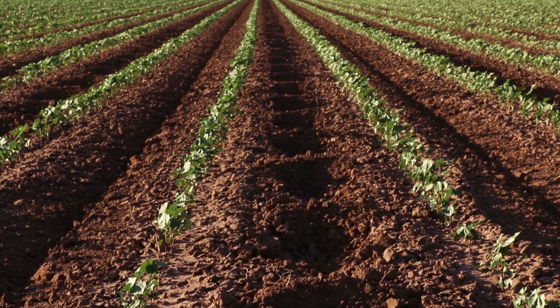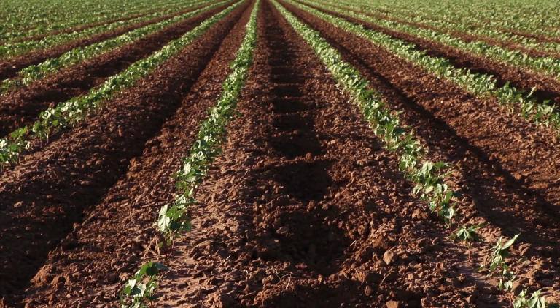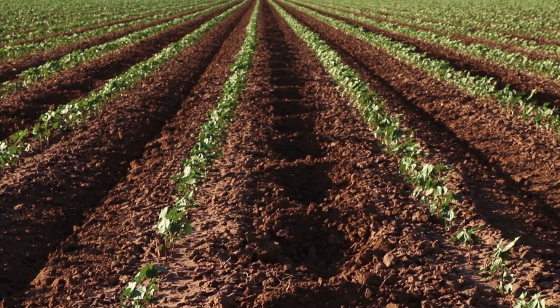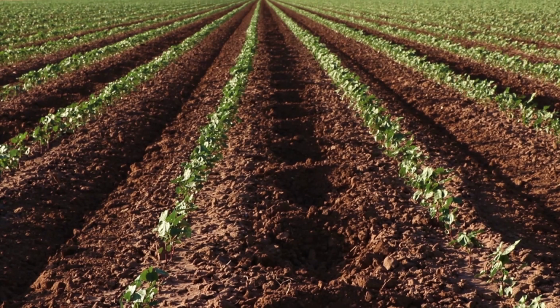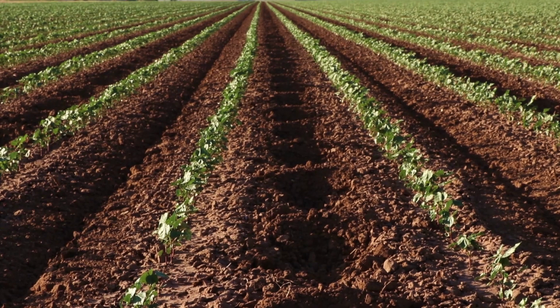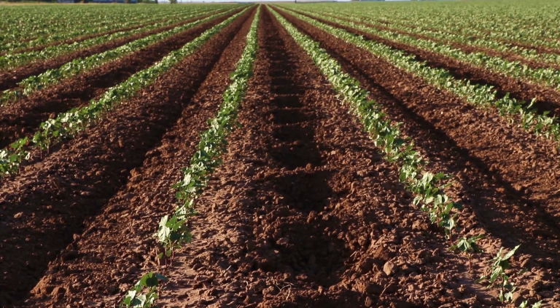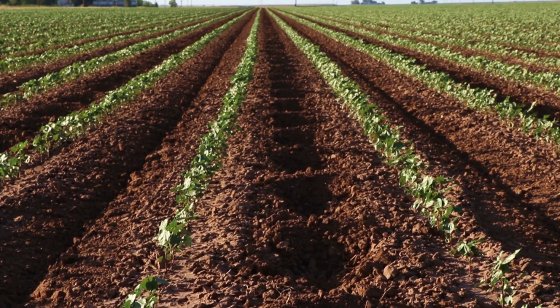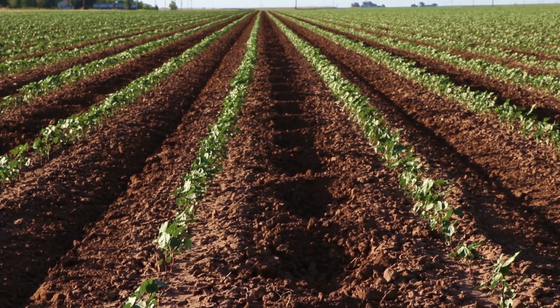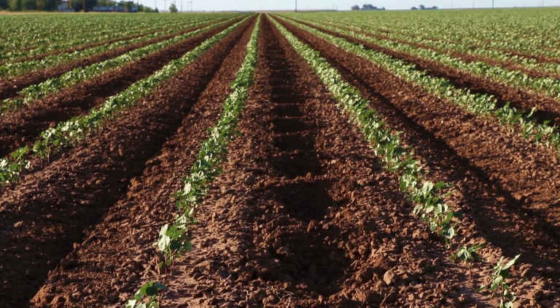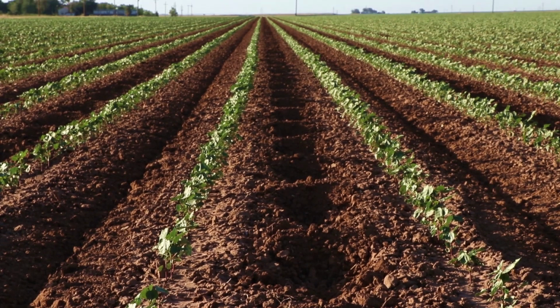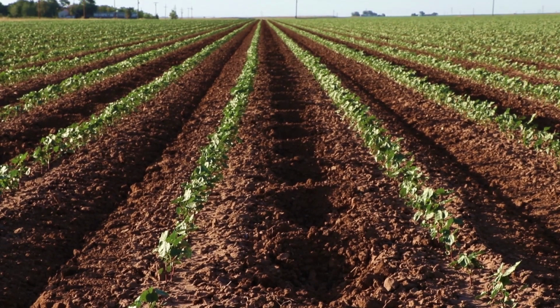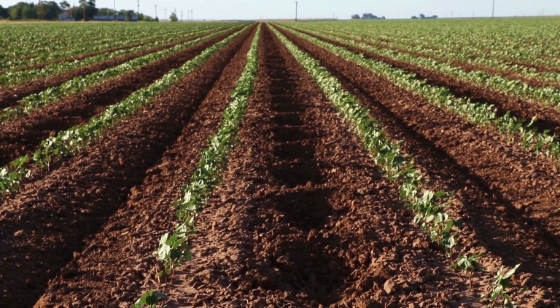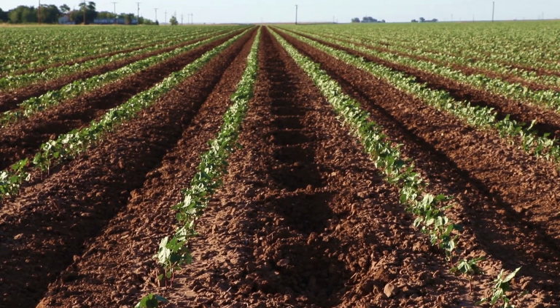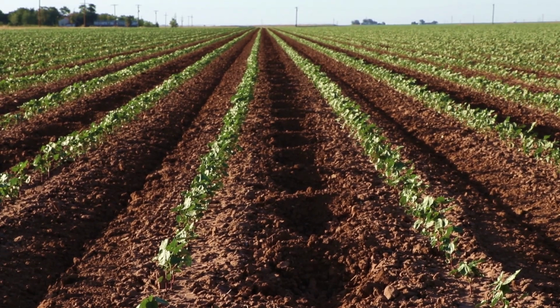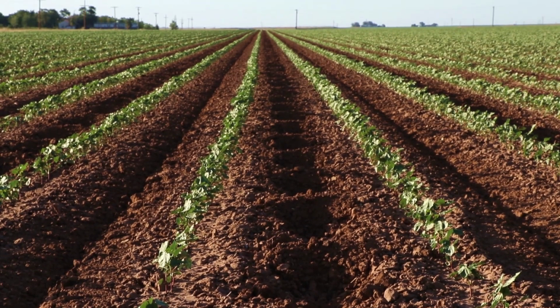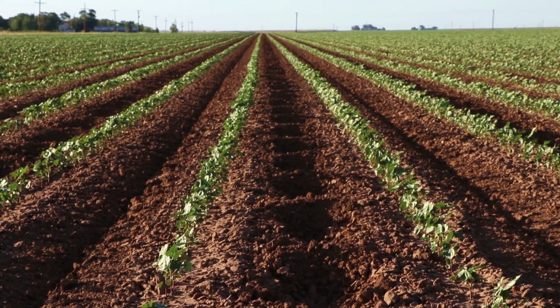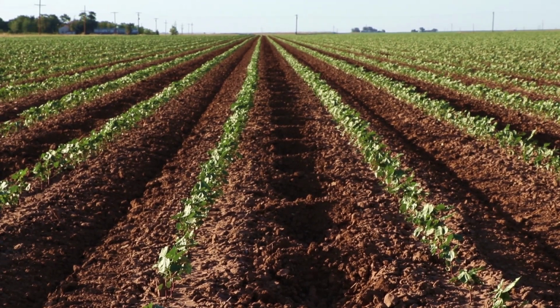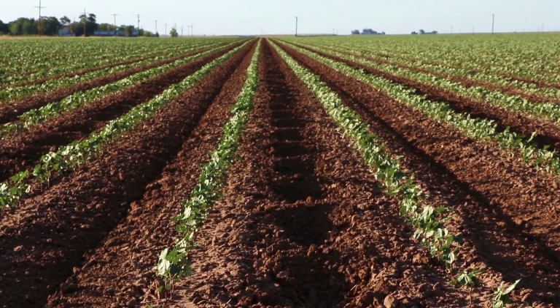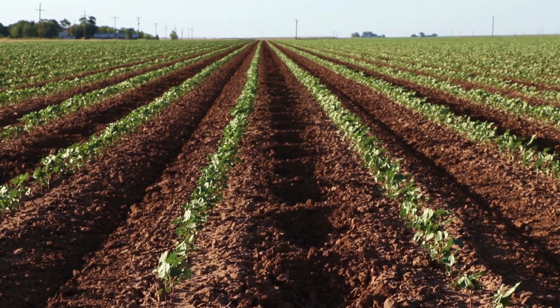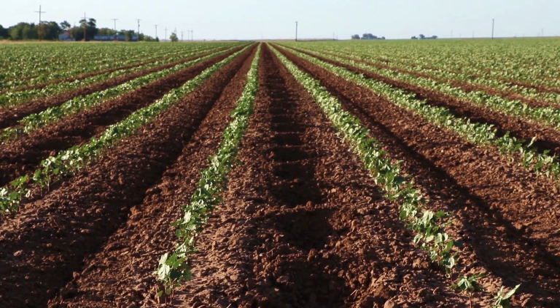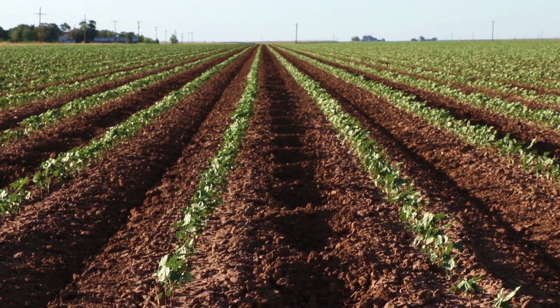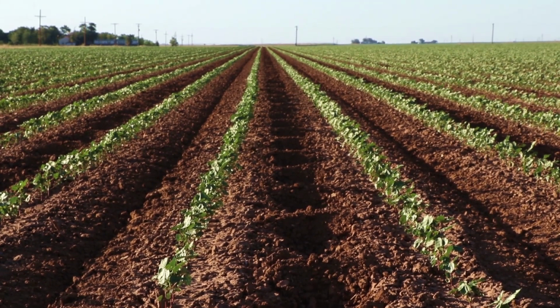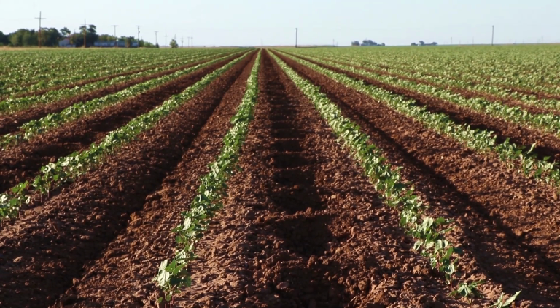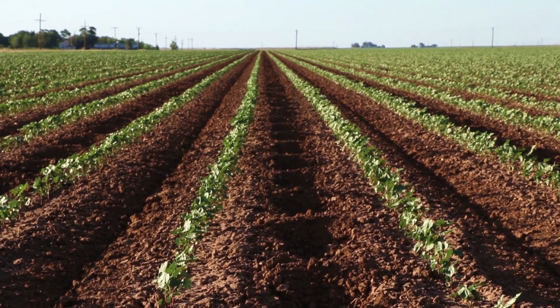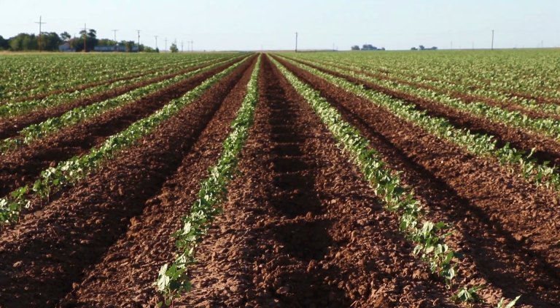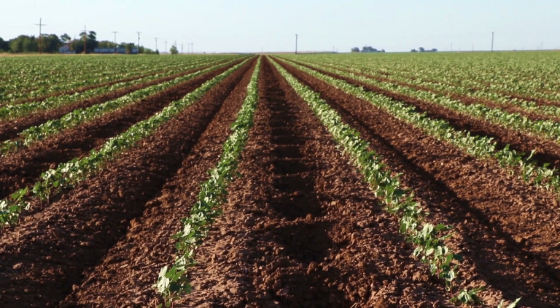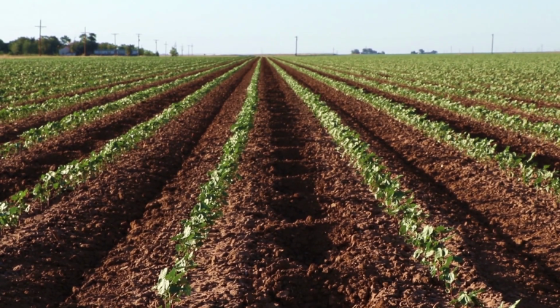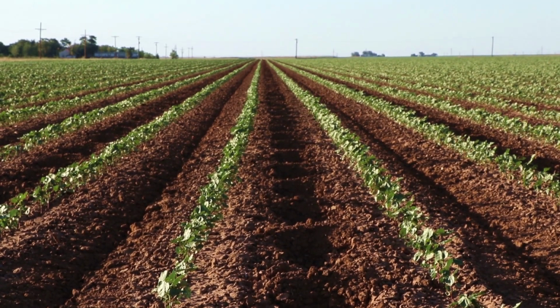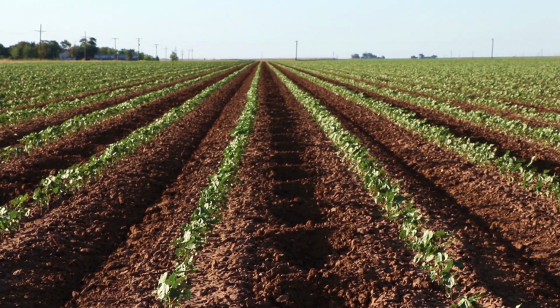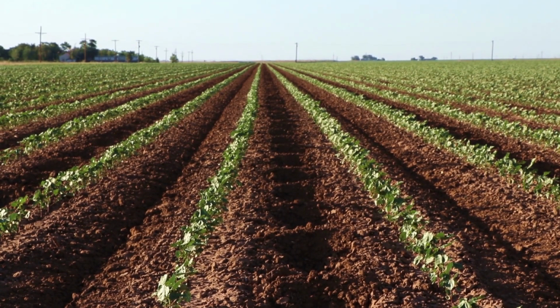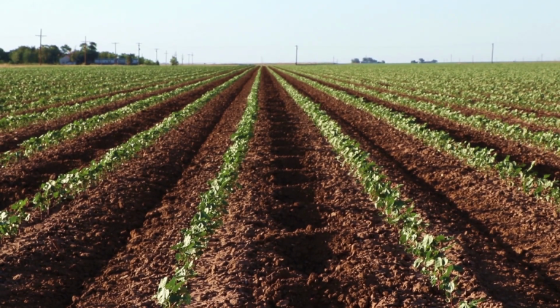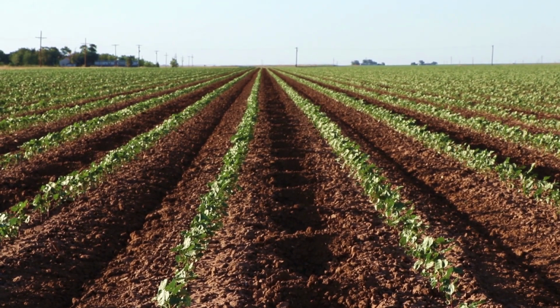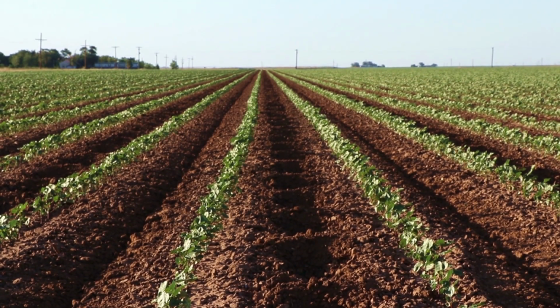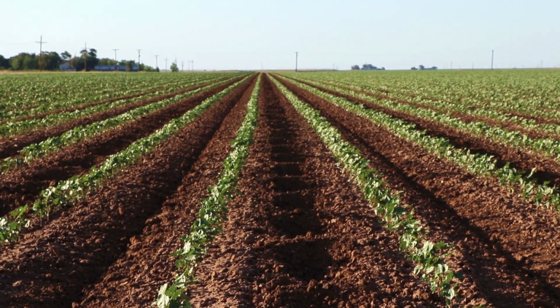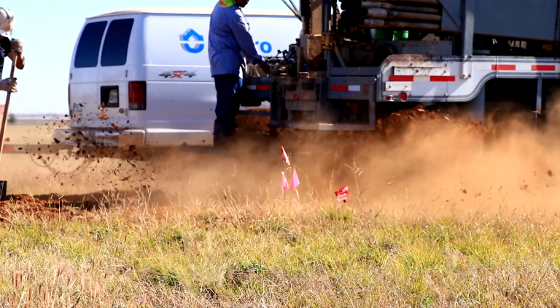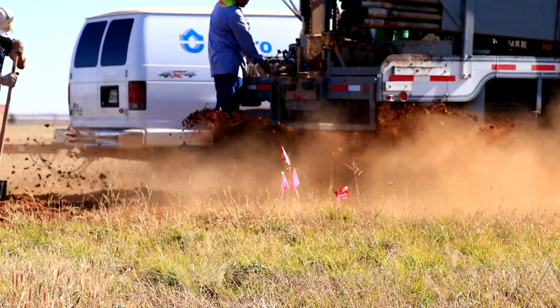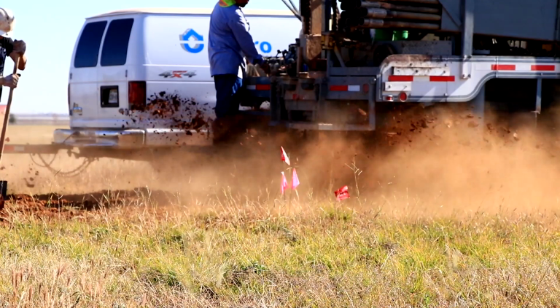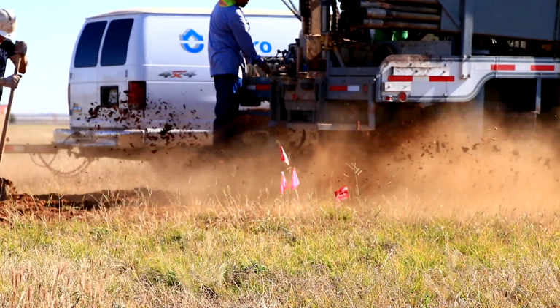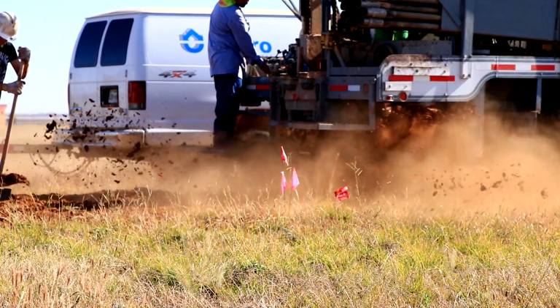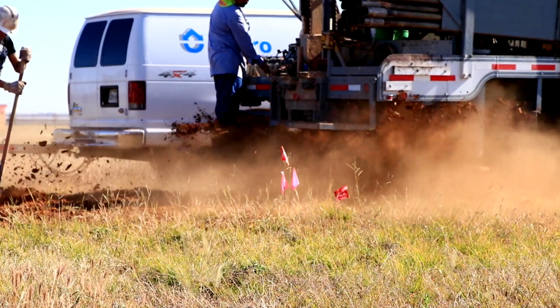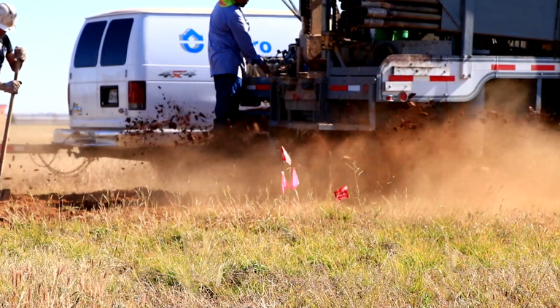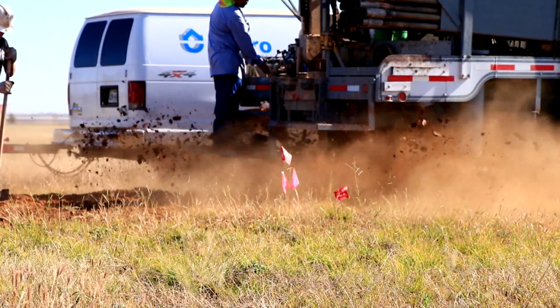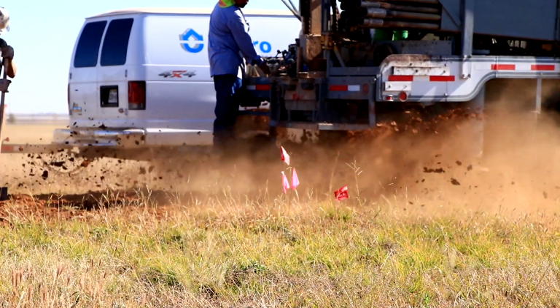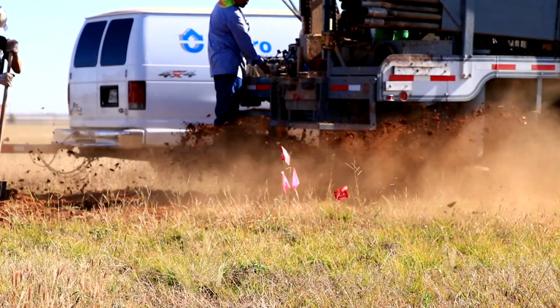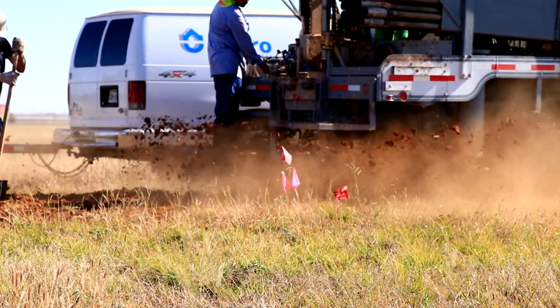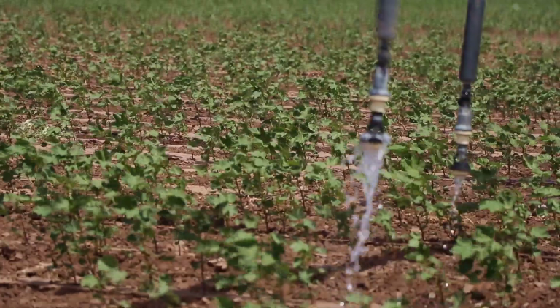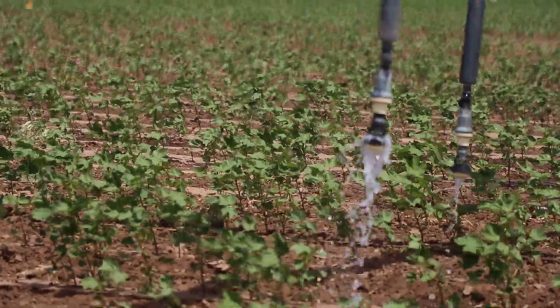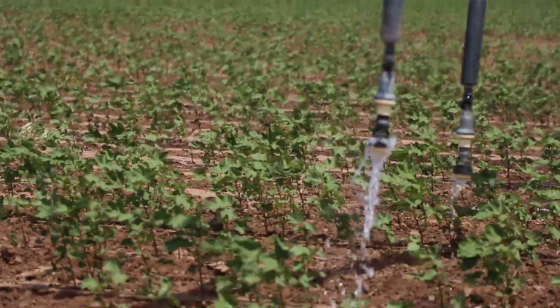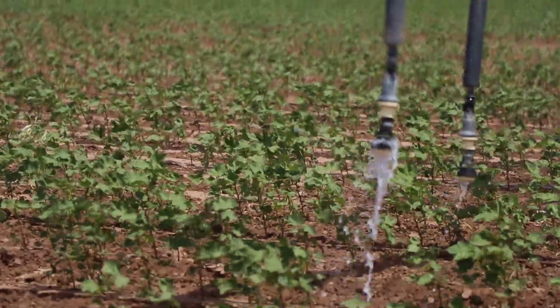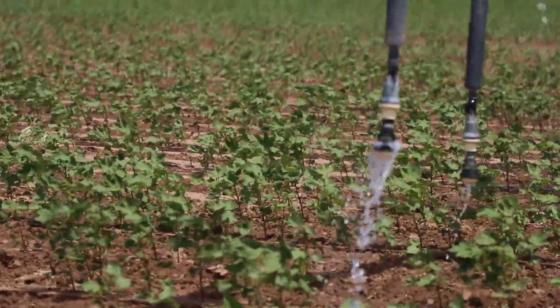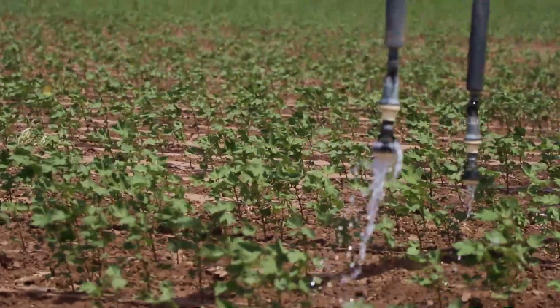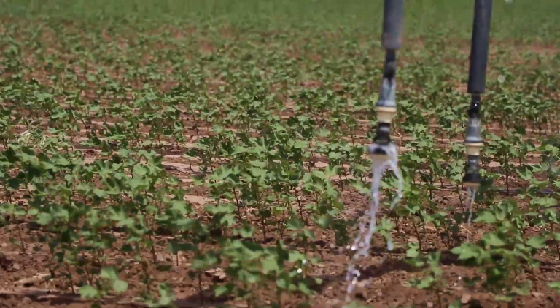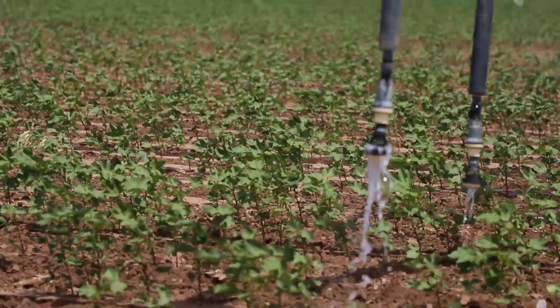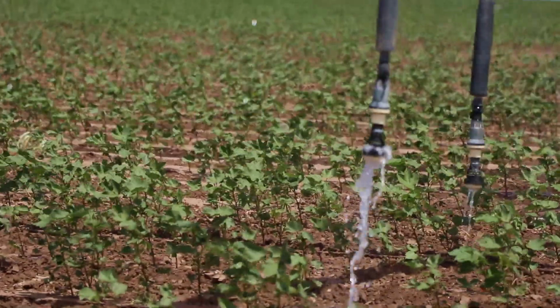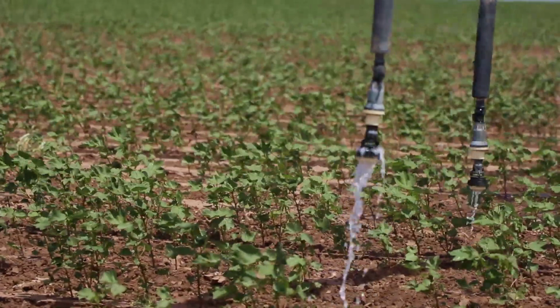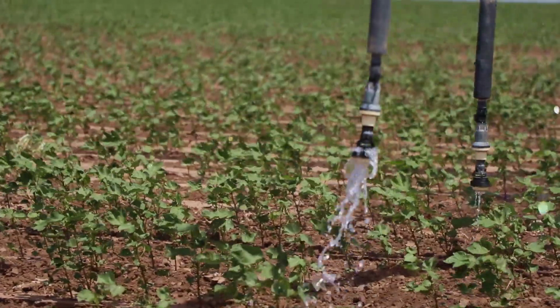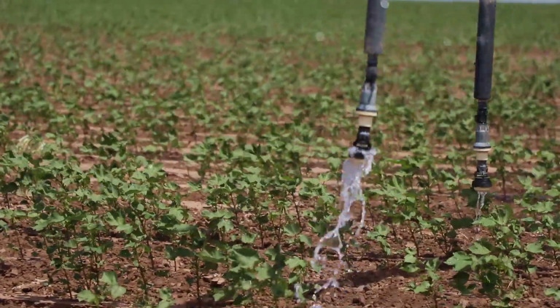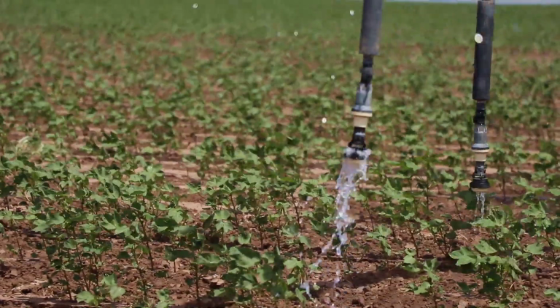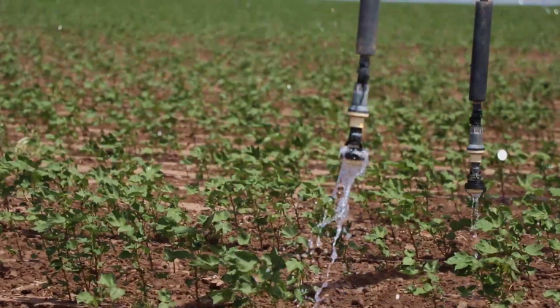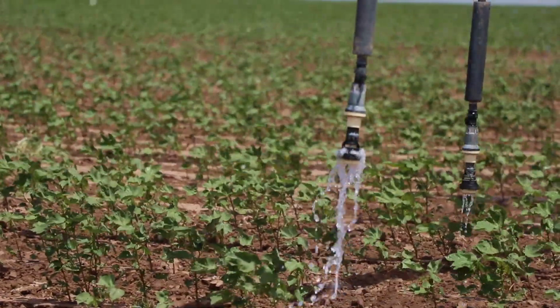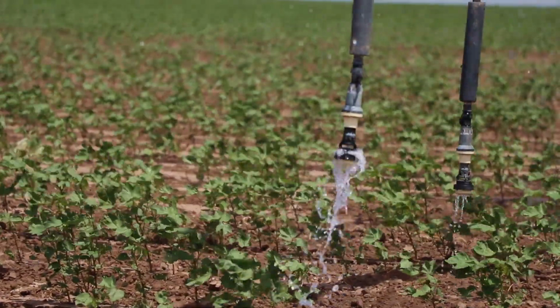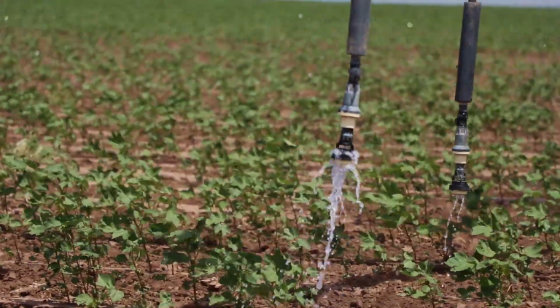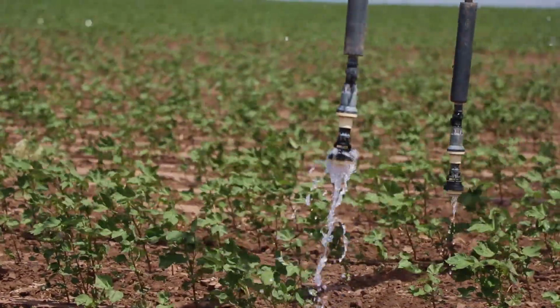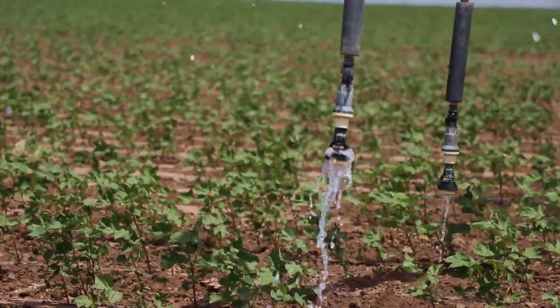Here at the High Plains Water District, we strive to help landowners access, manage and understand their groundwater resources.